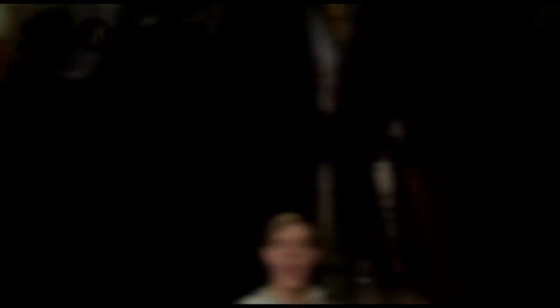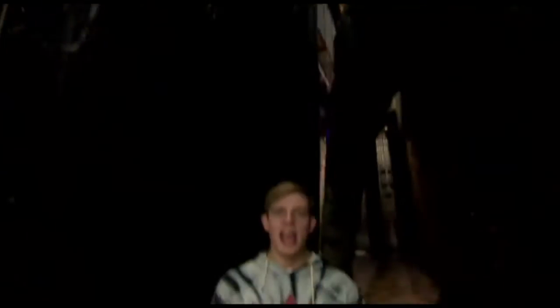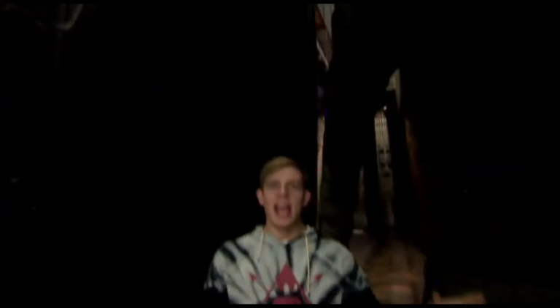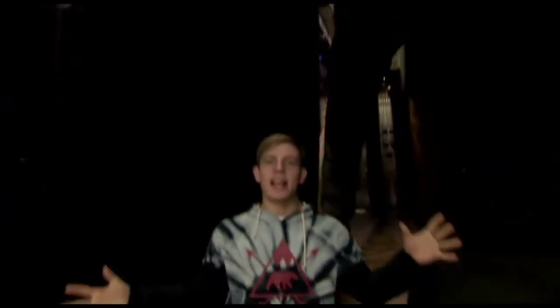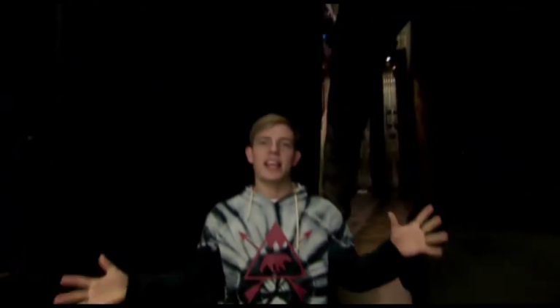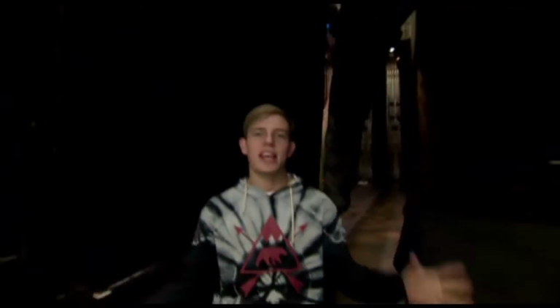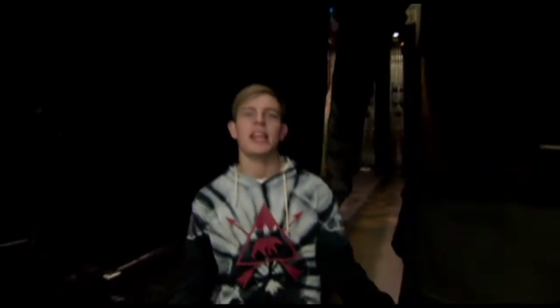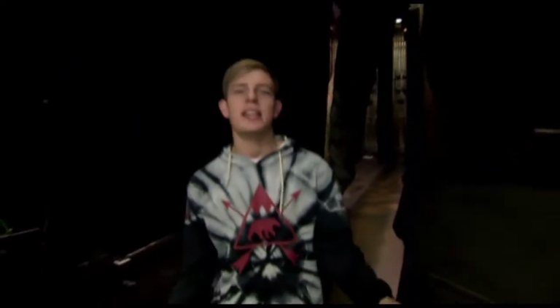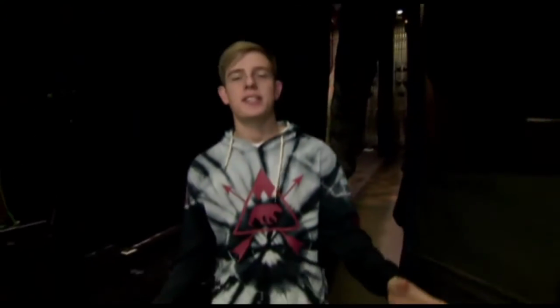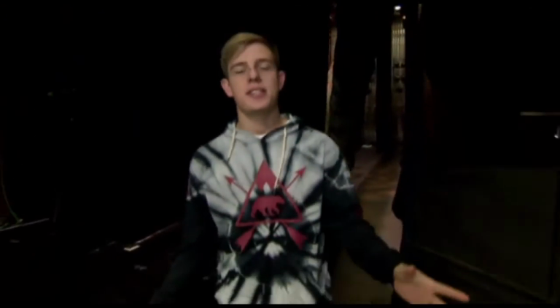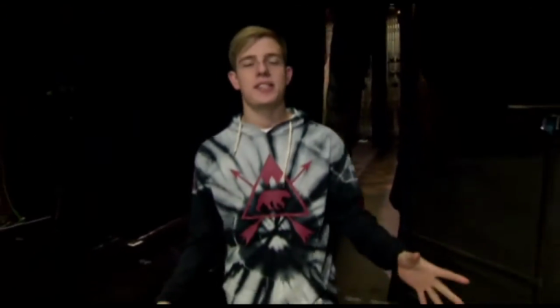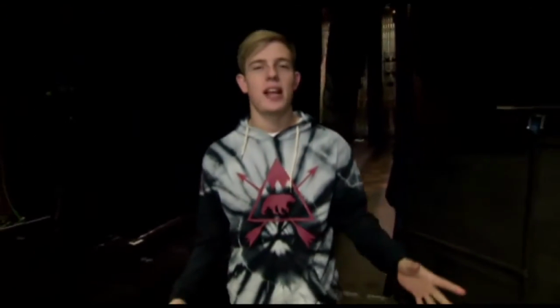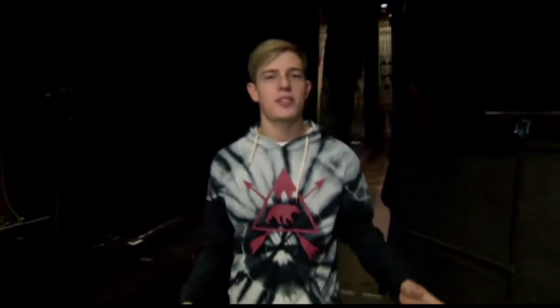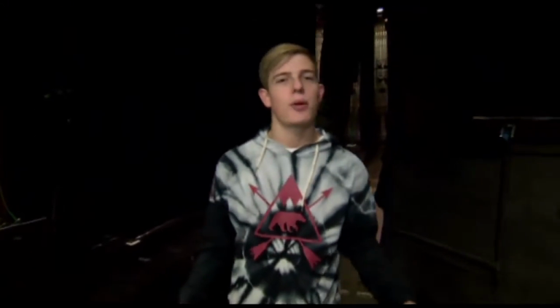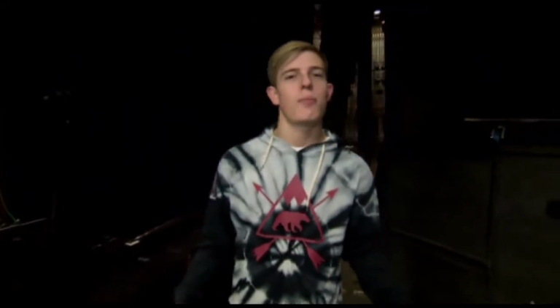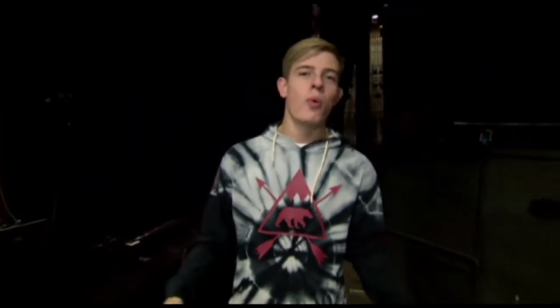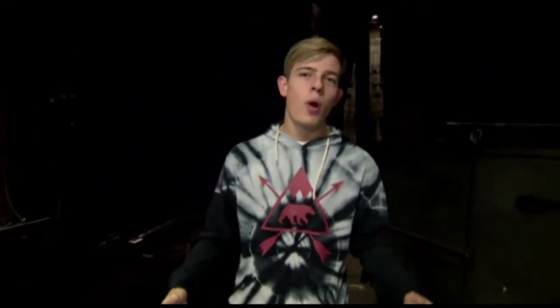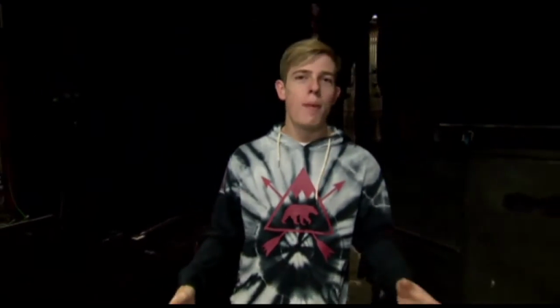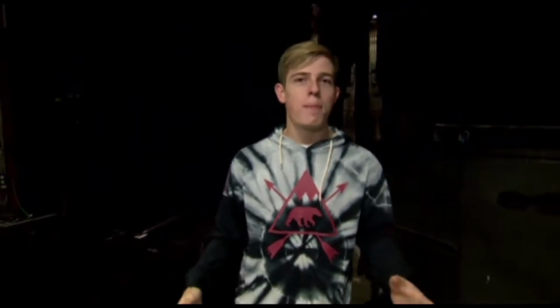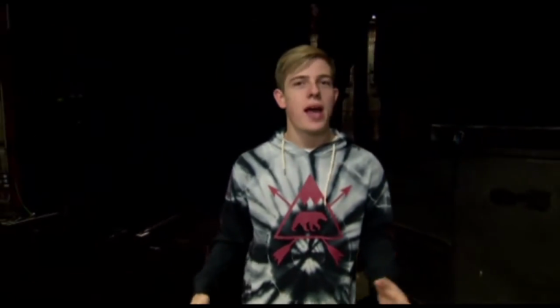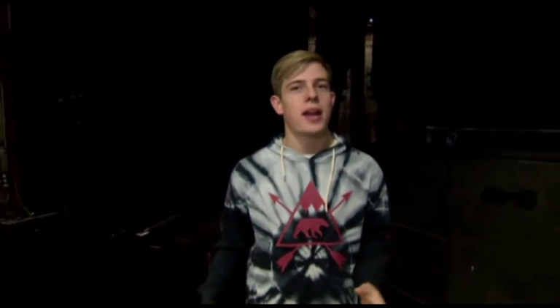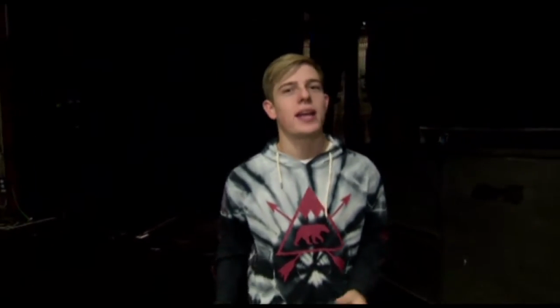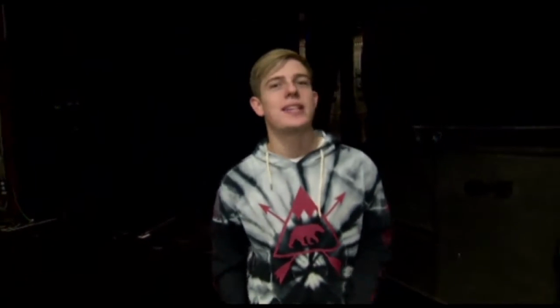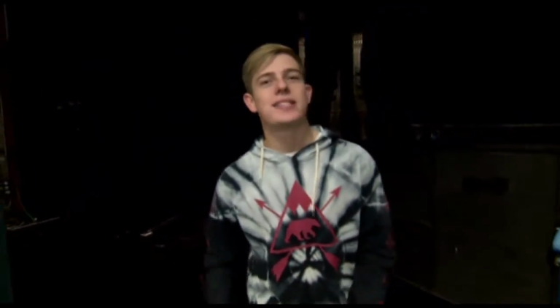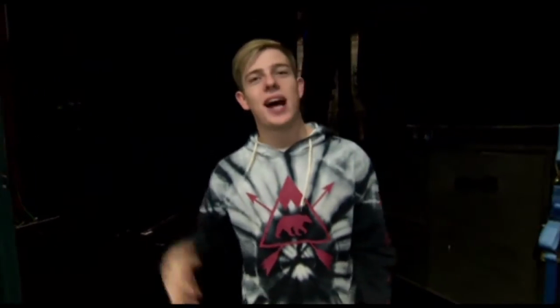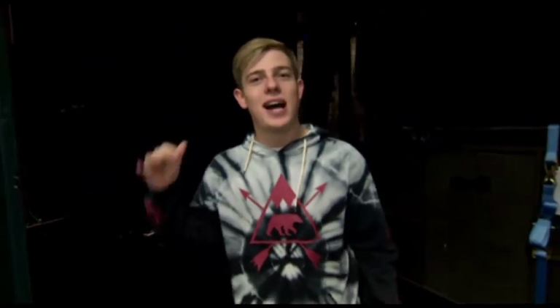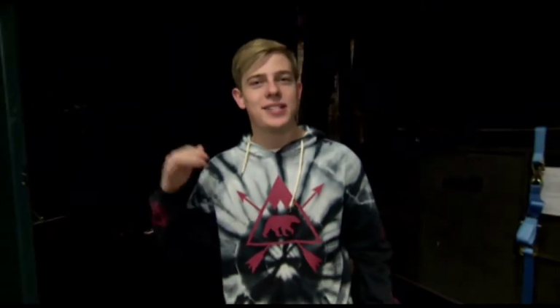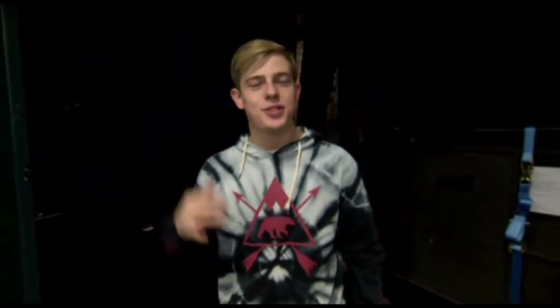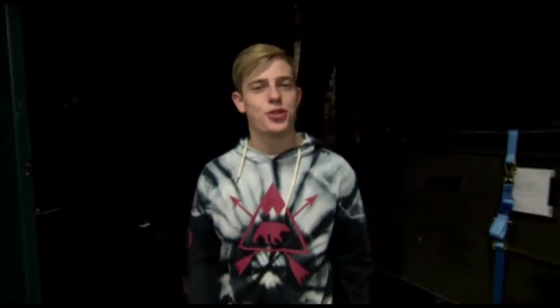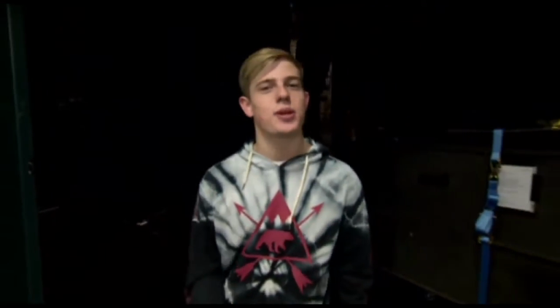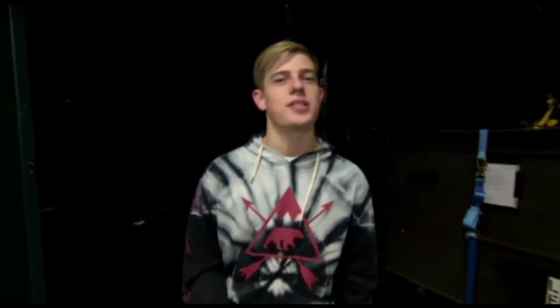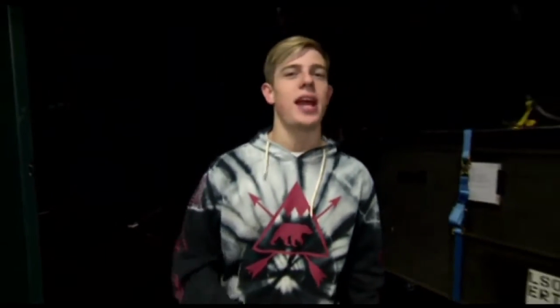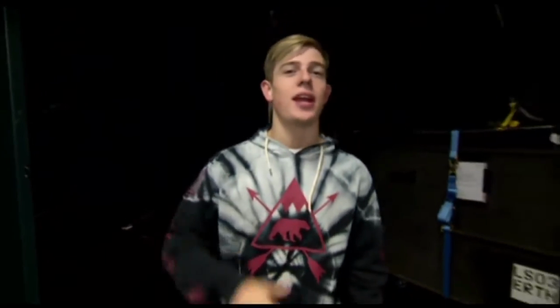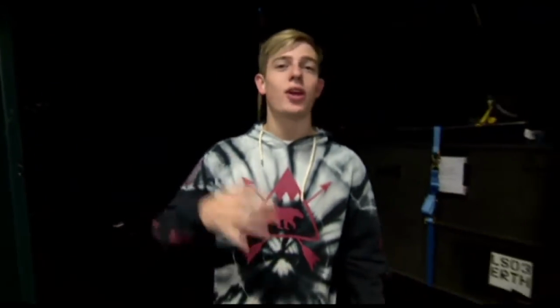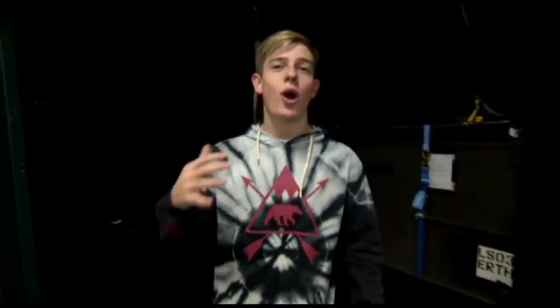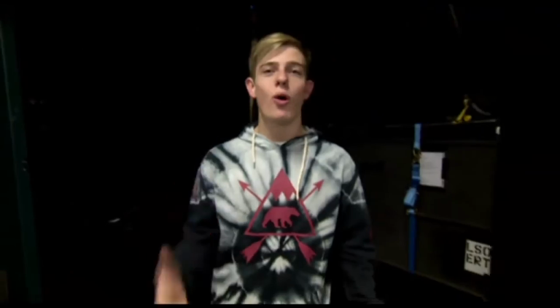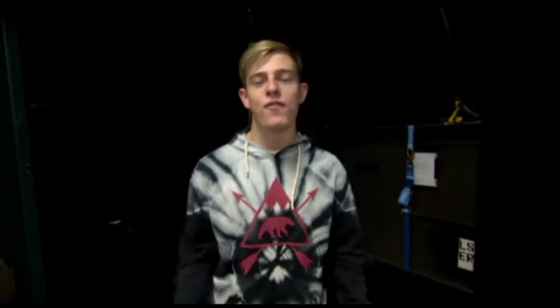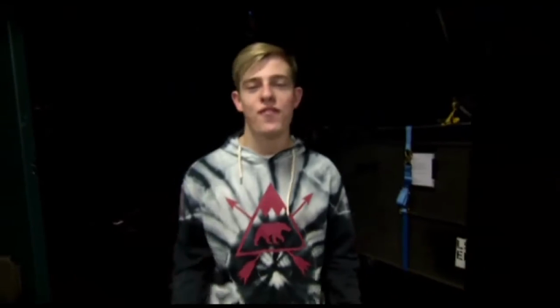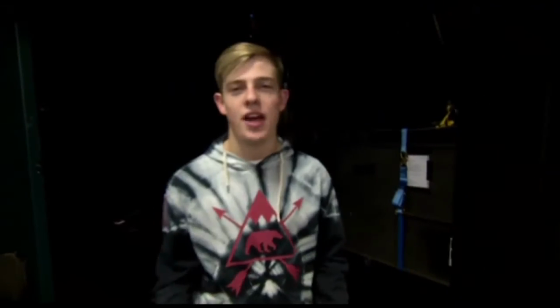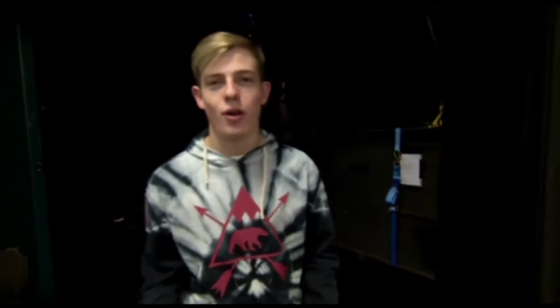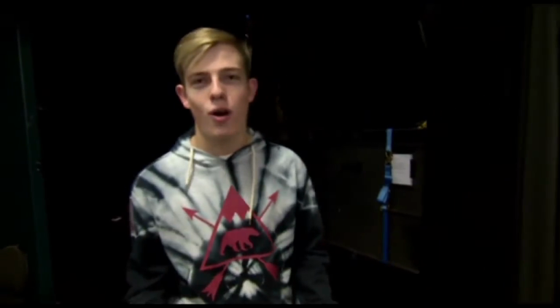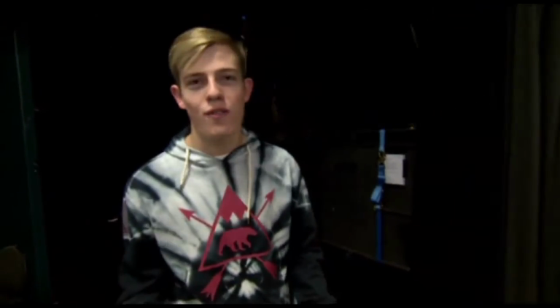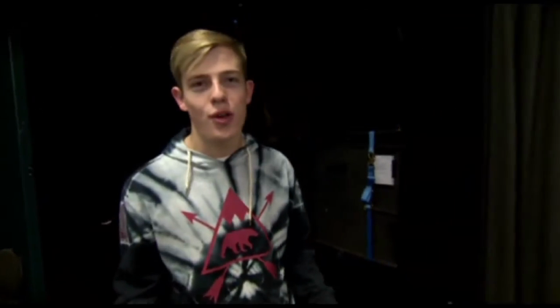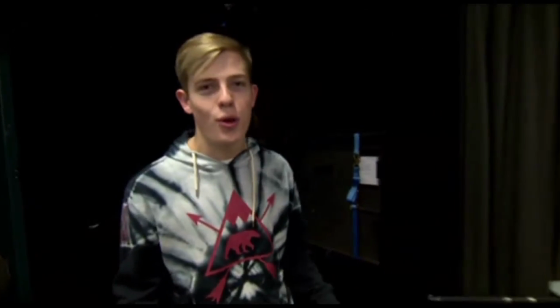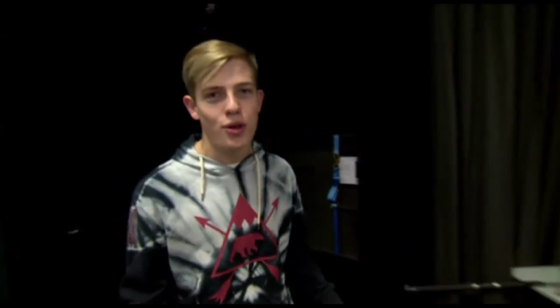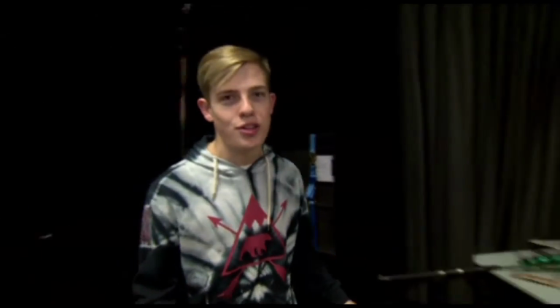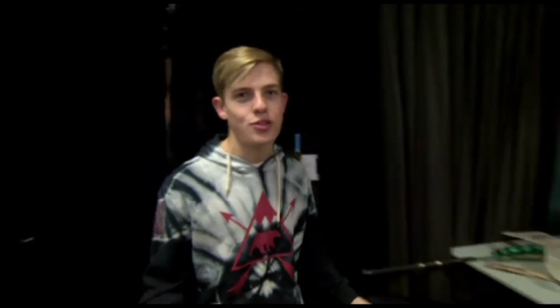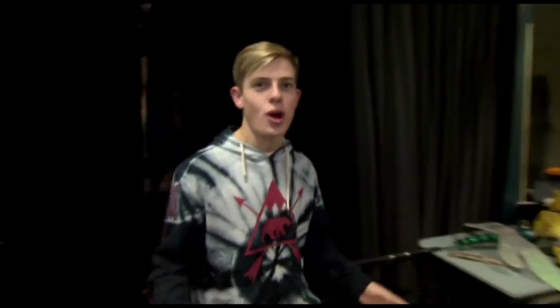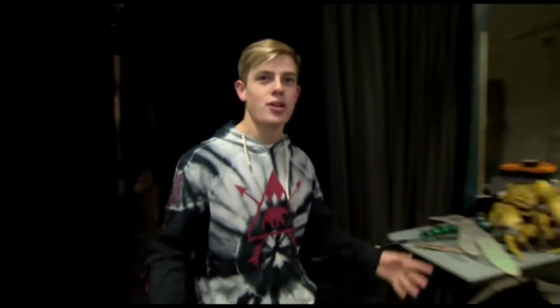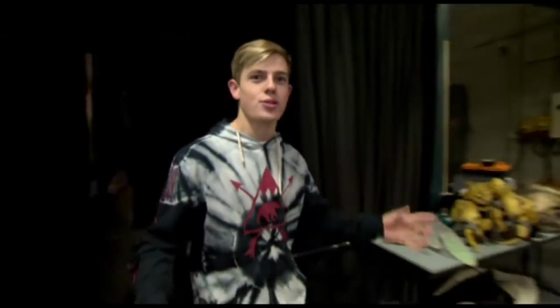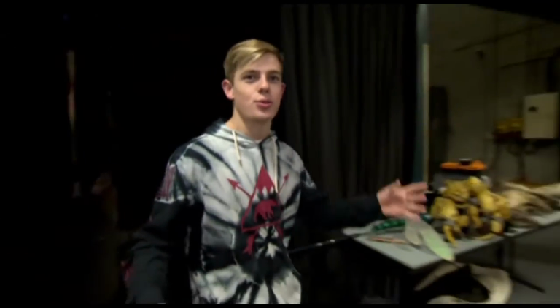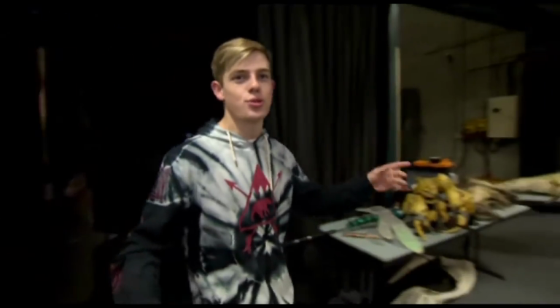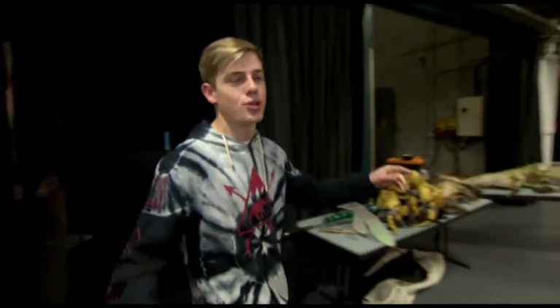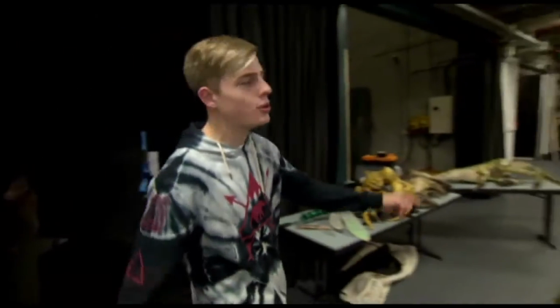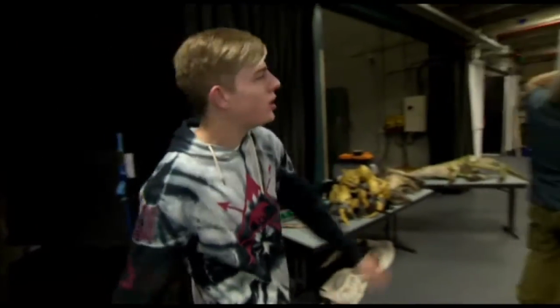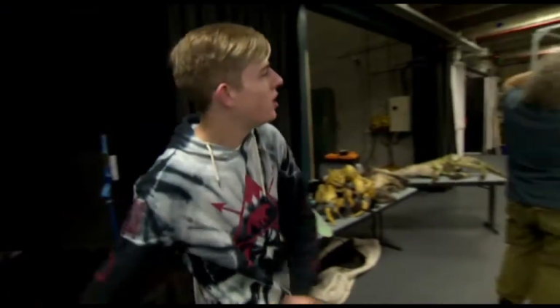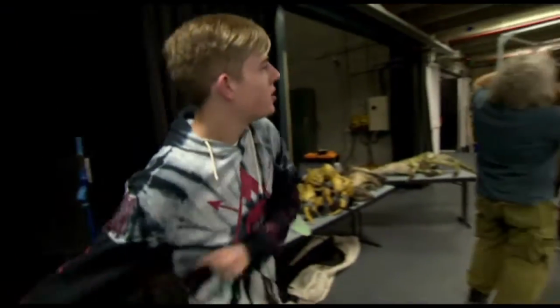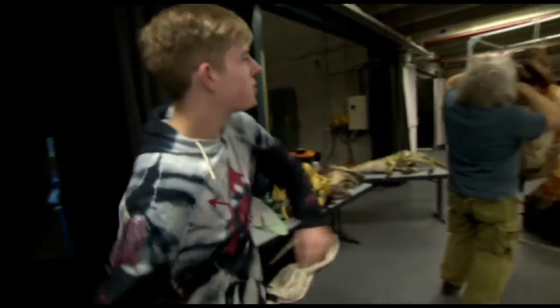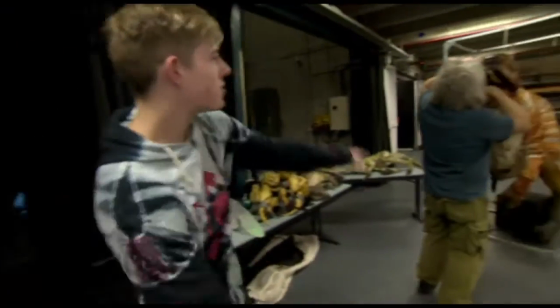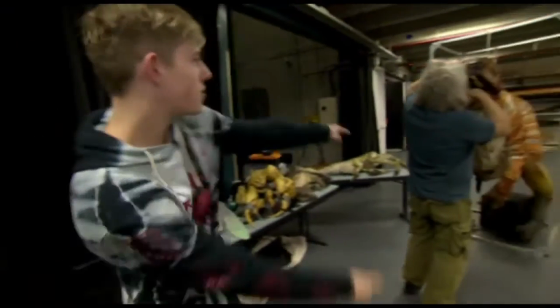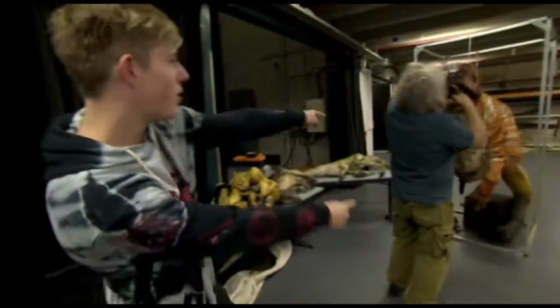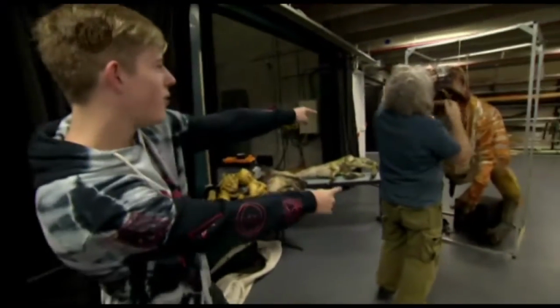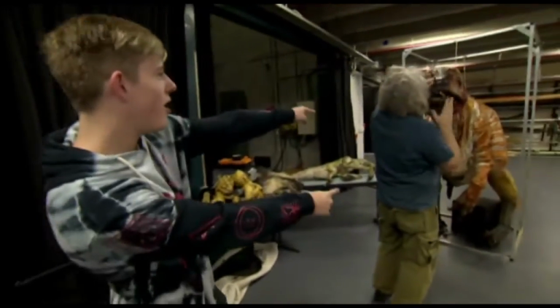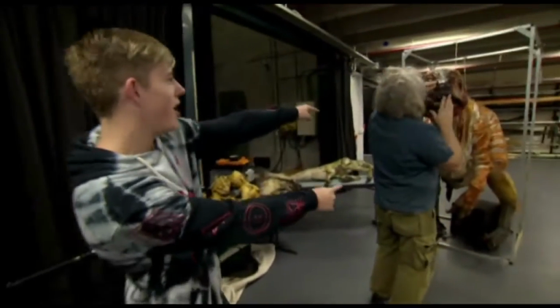Here to tell us more about it is artist director and co-founder of the Earth Dinosaur Zoo, Scott Wright.